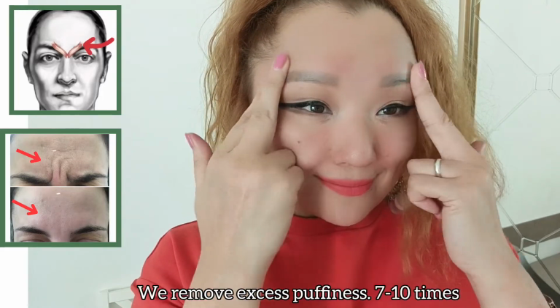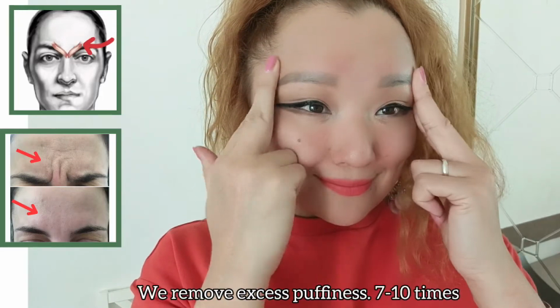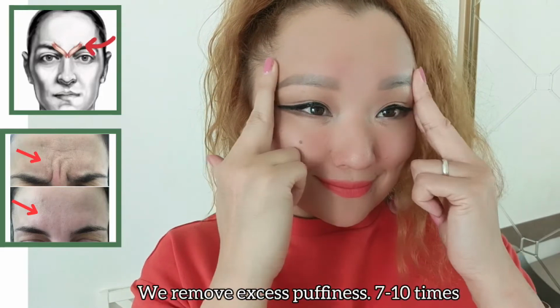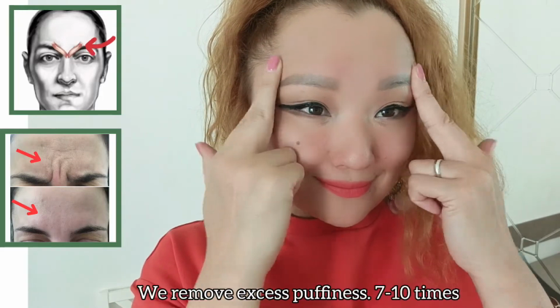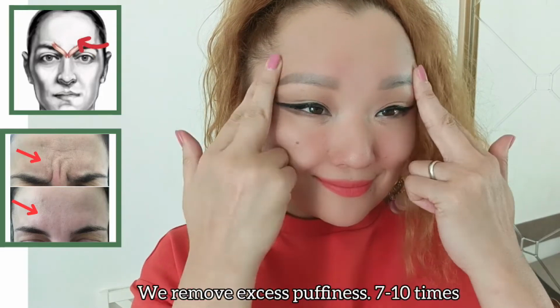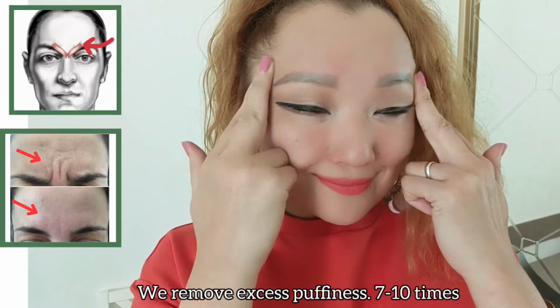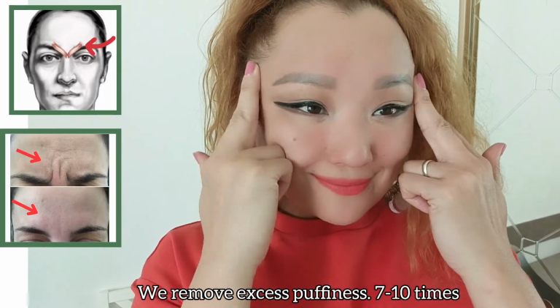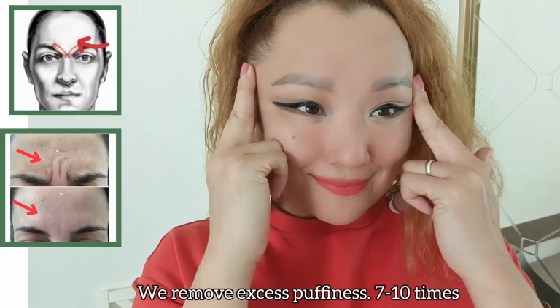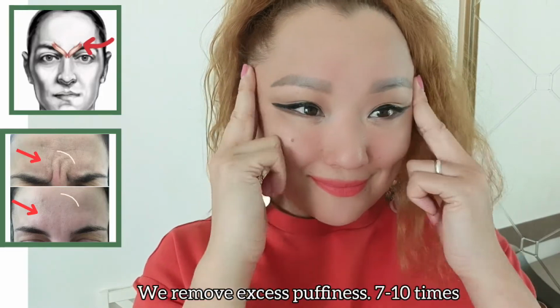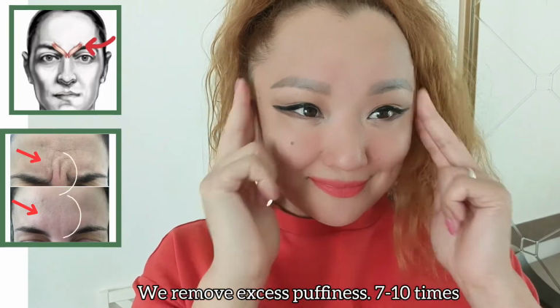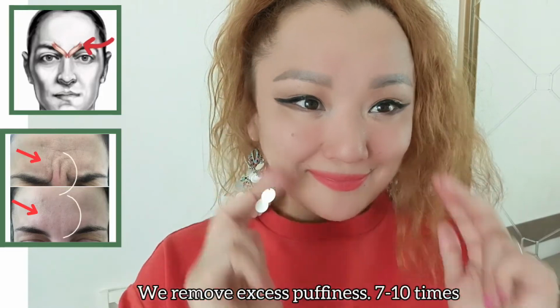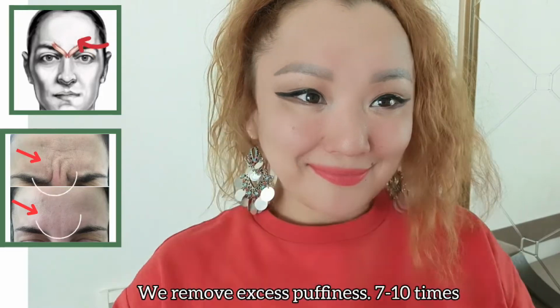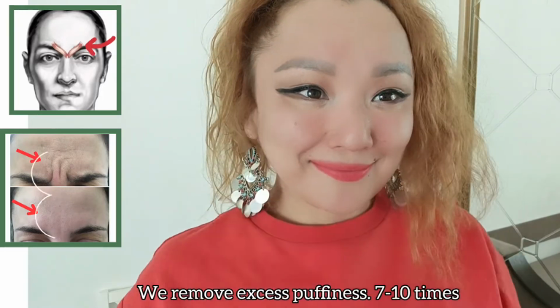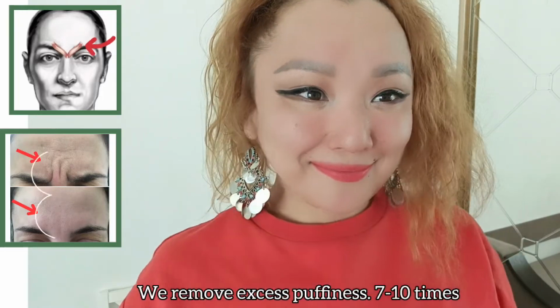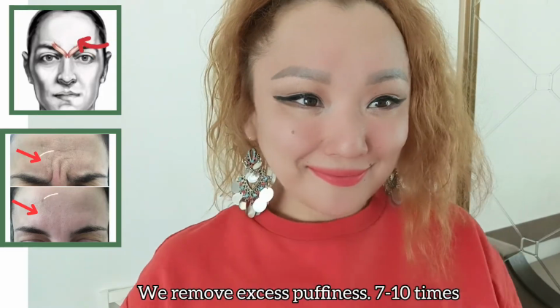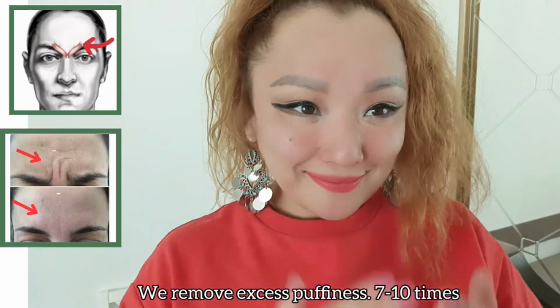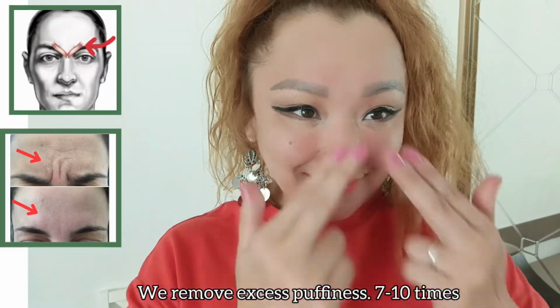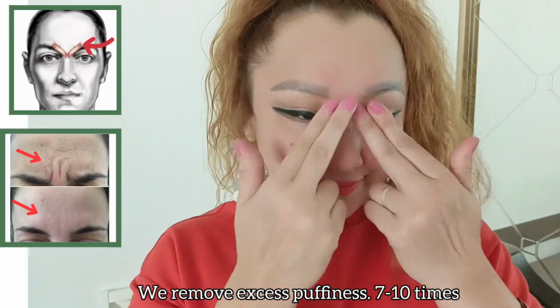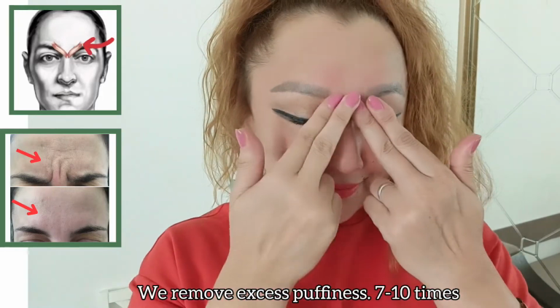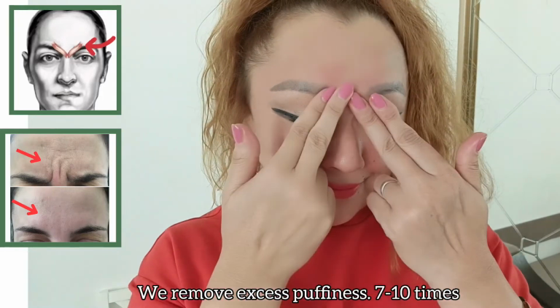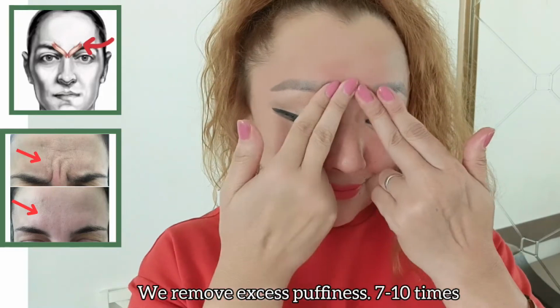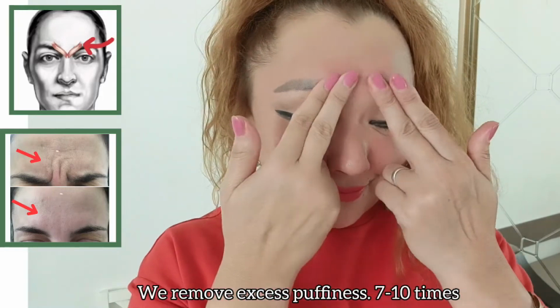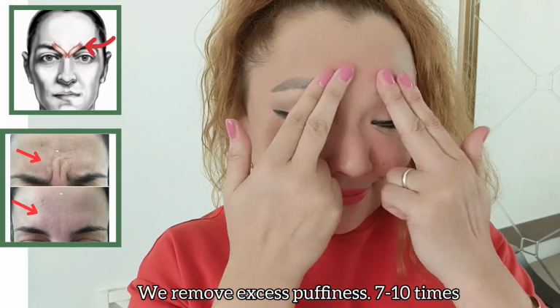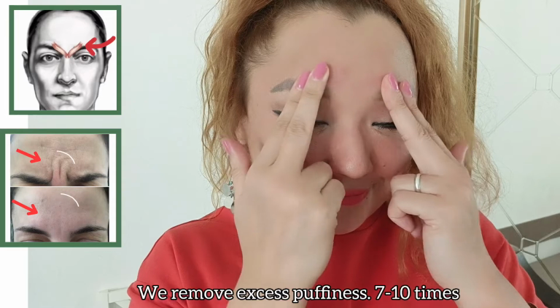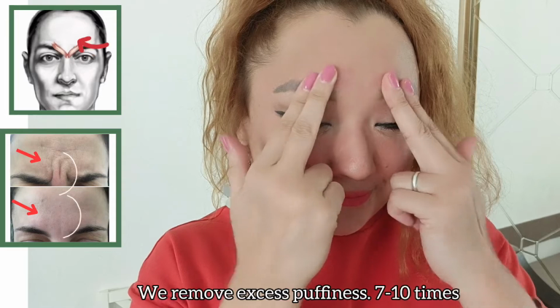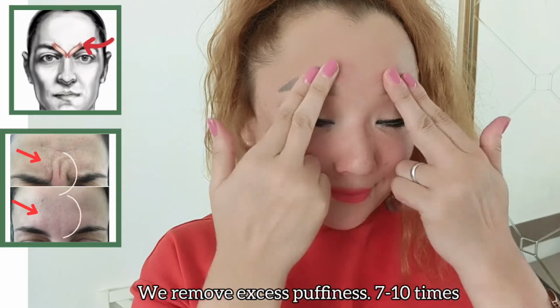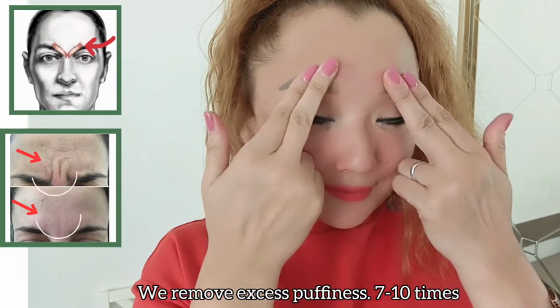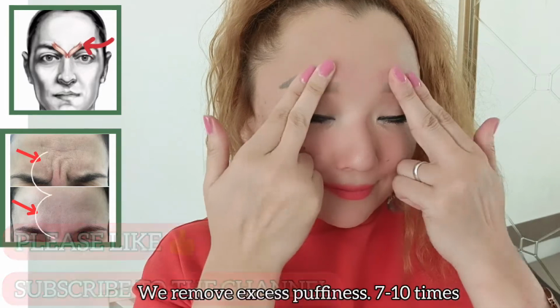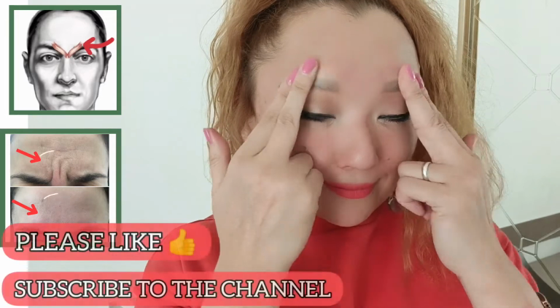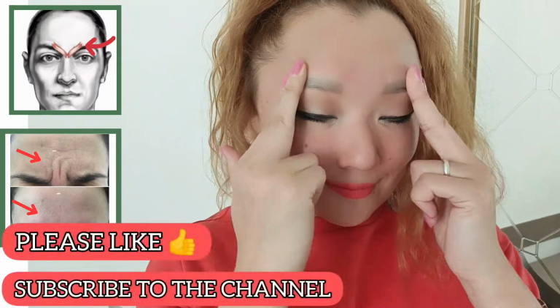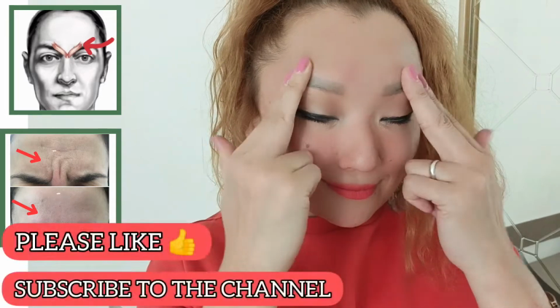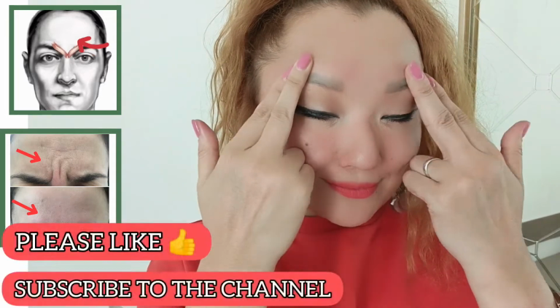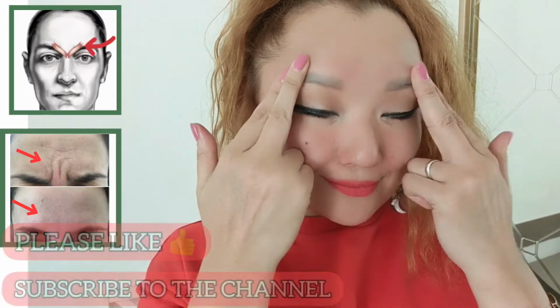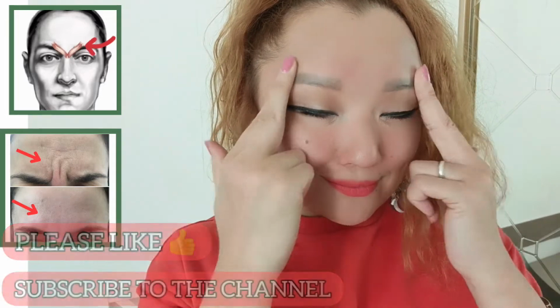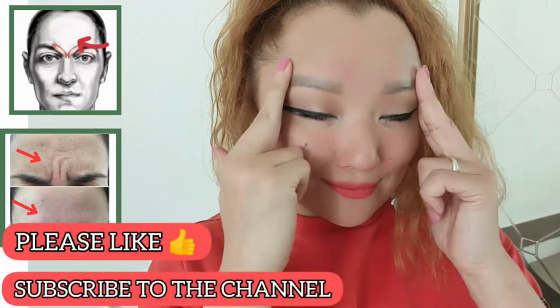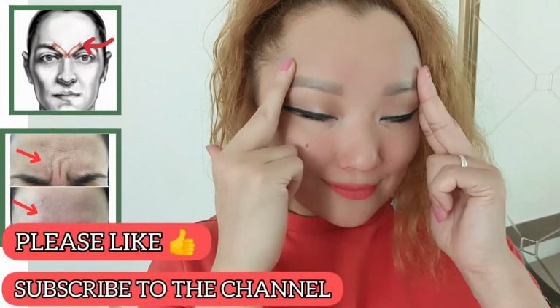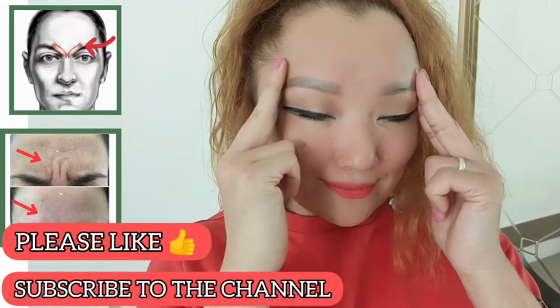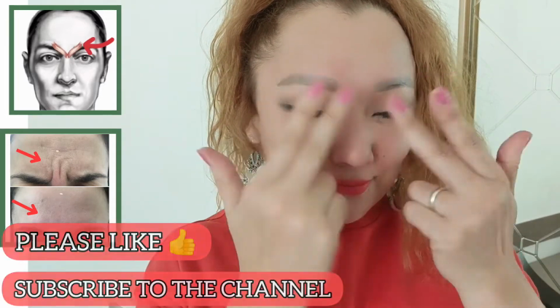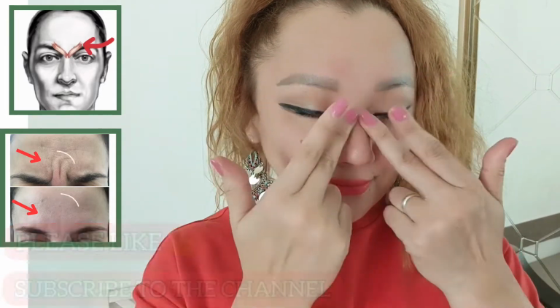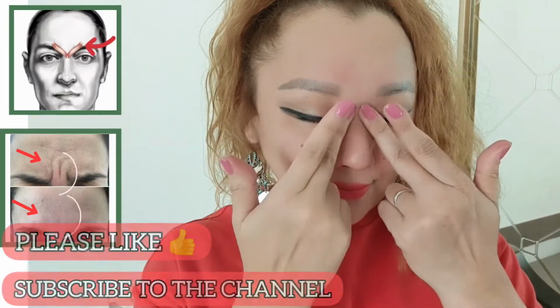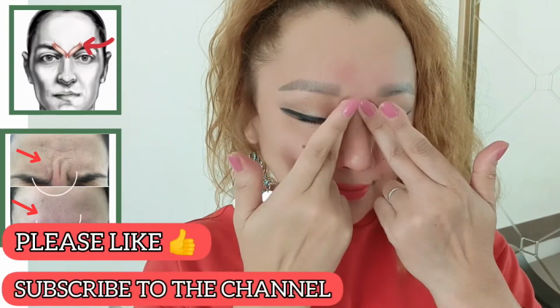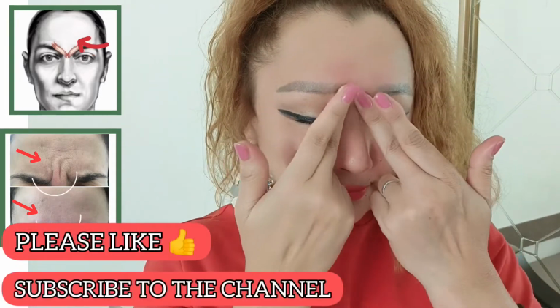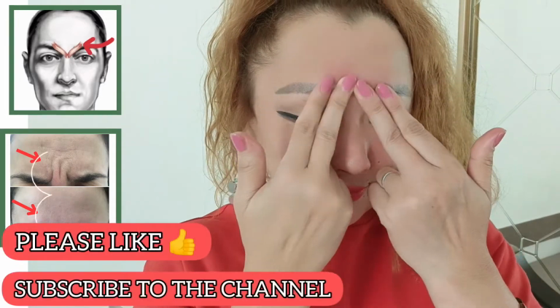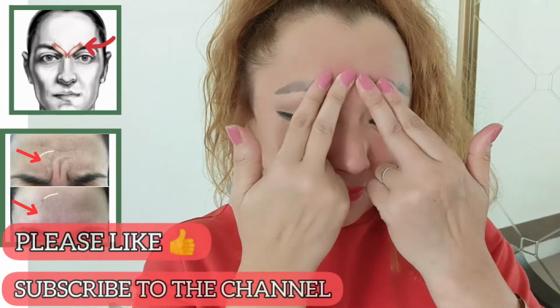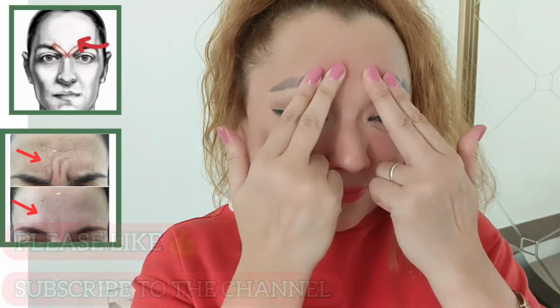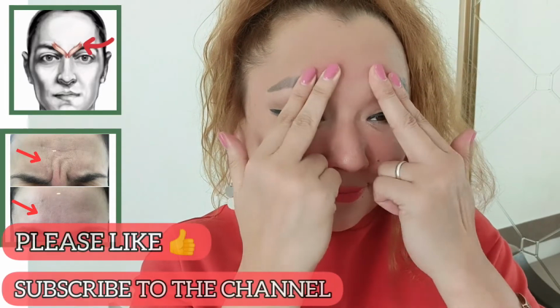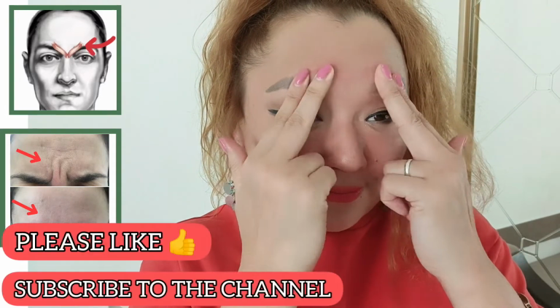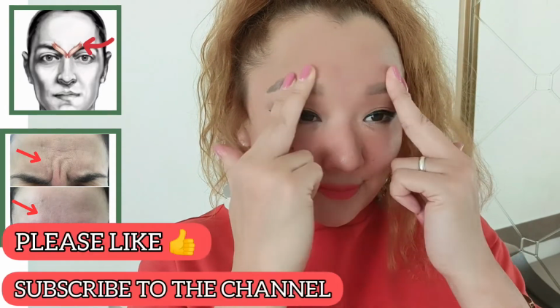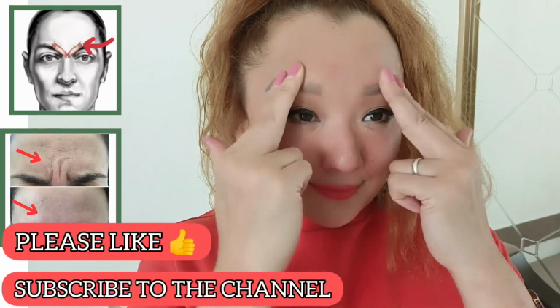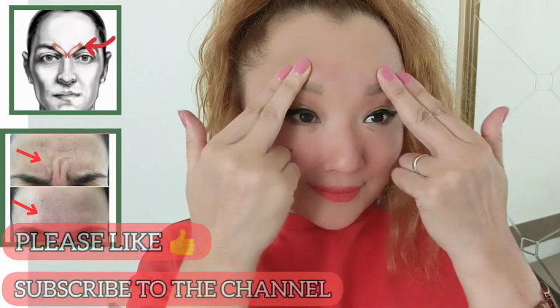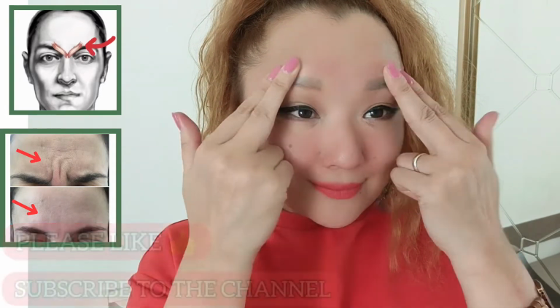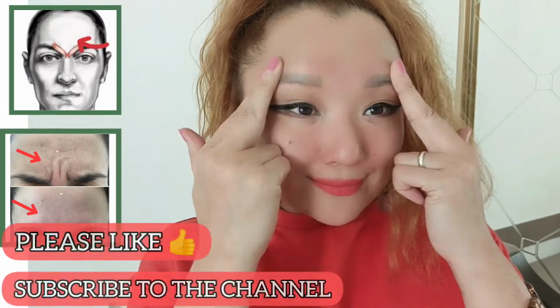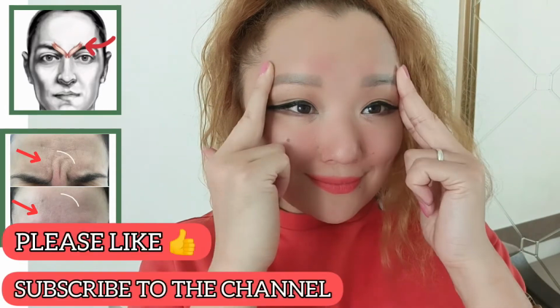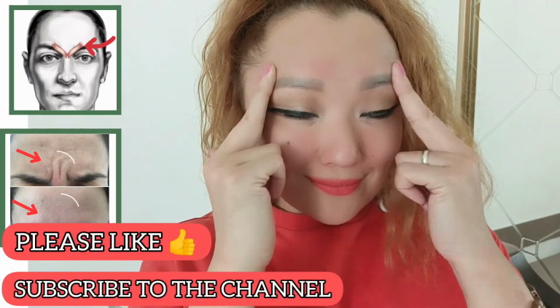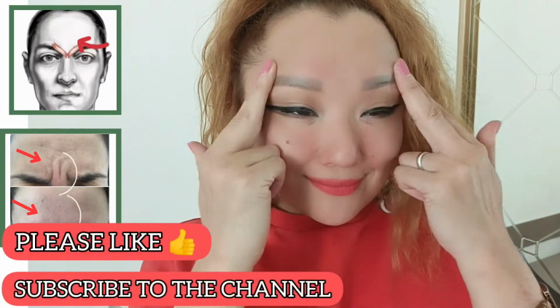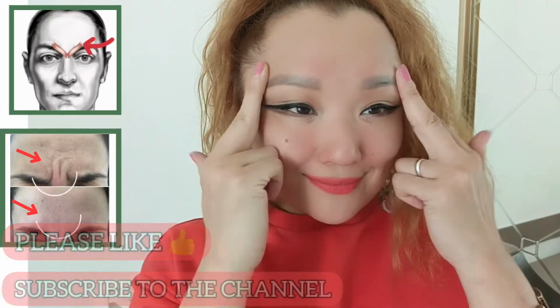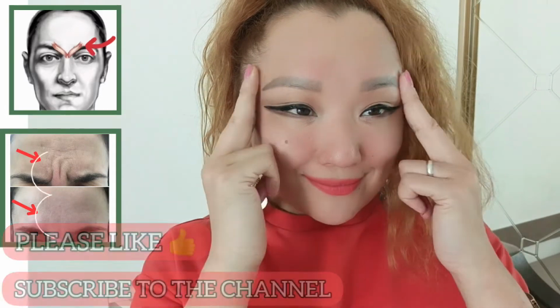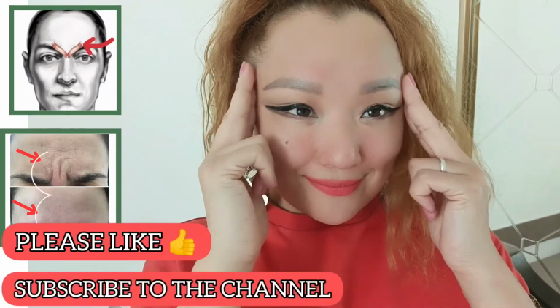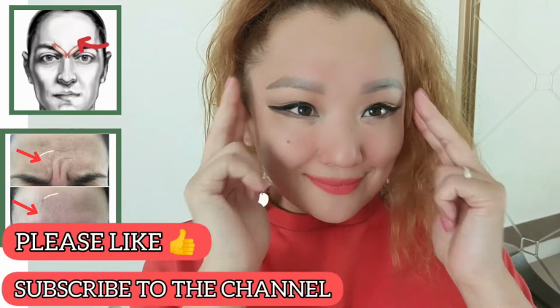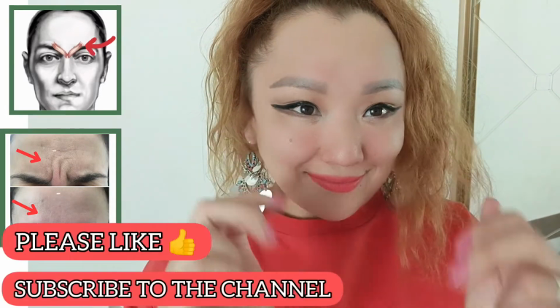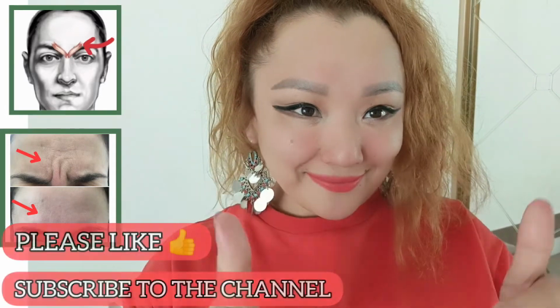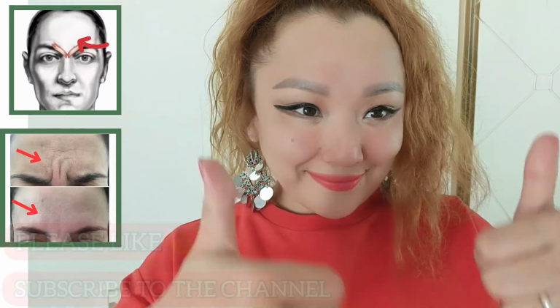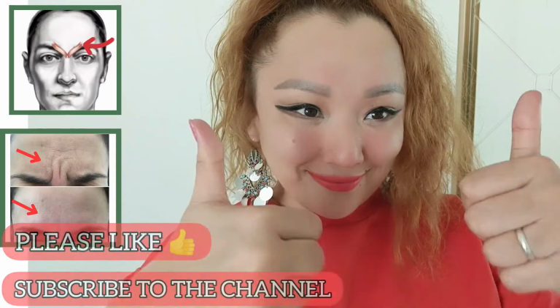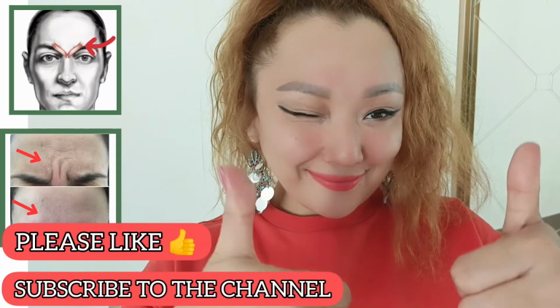Squeezing exercises along the entire length of the eyebrow remove excess puffiness, 7 to 10 times. Please like and subscribe to the channel.